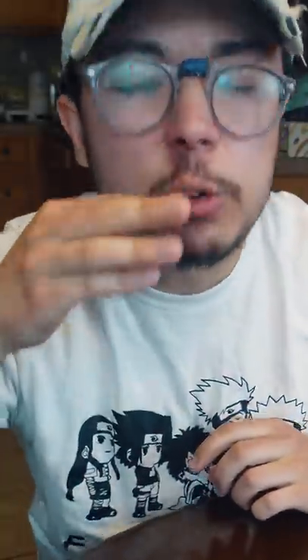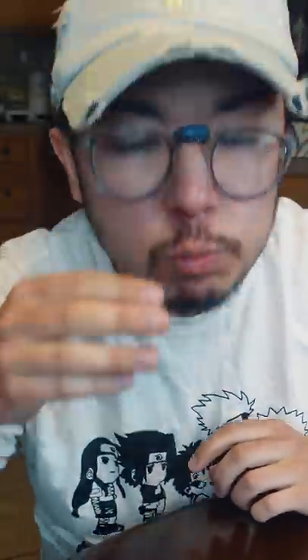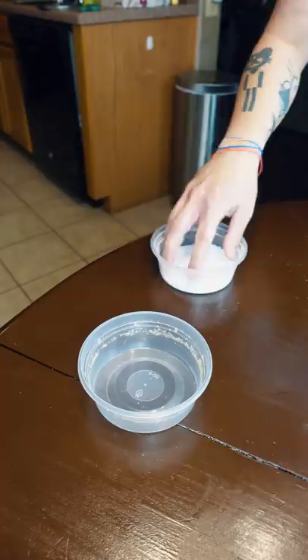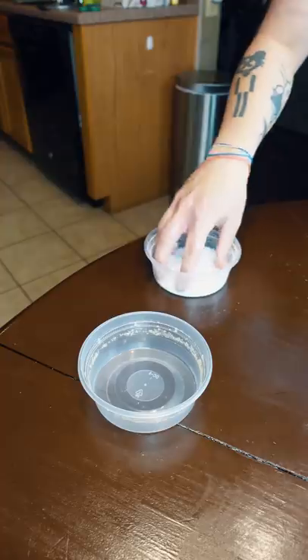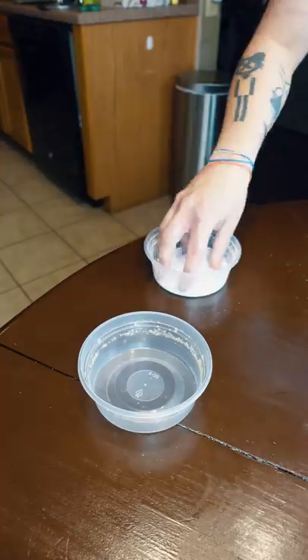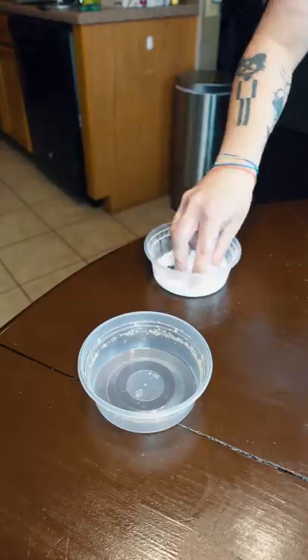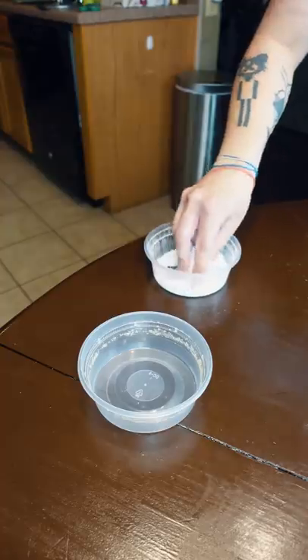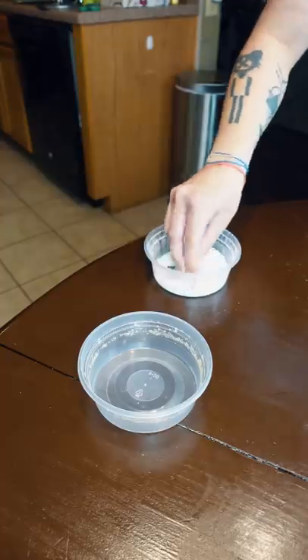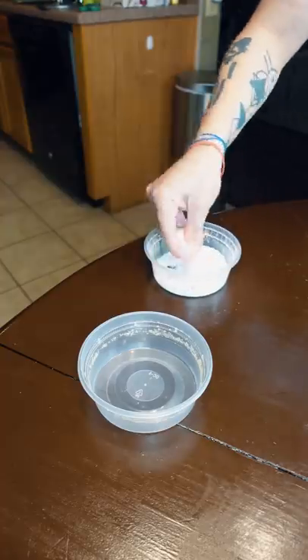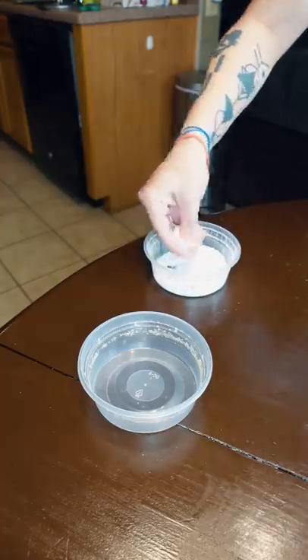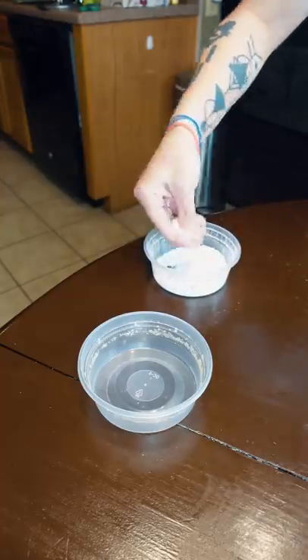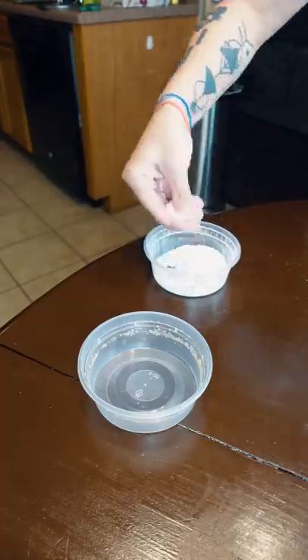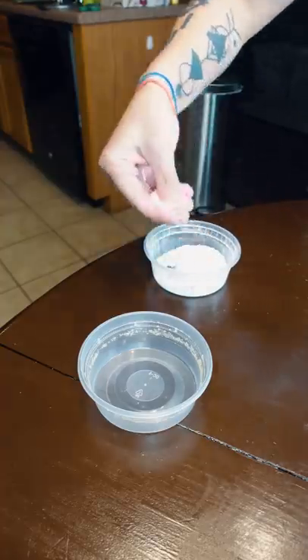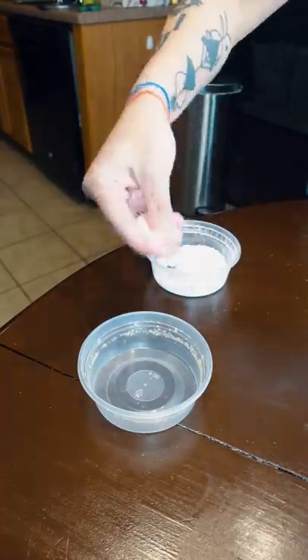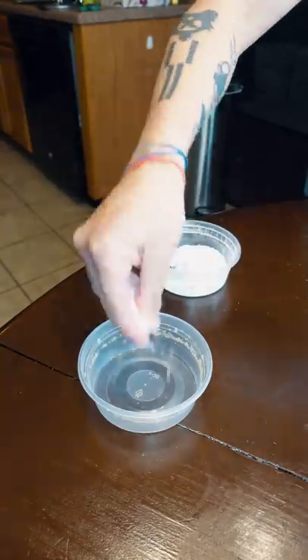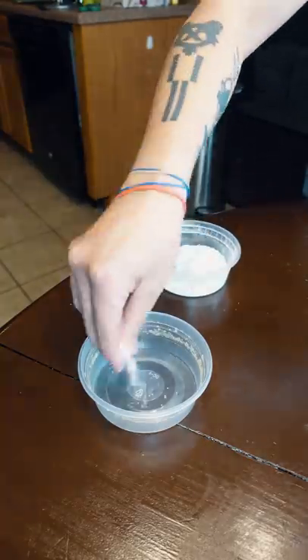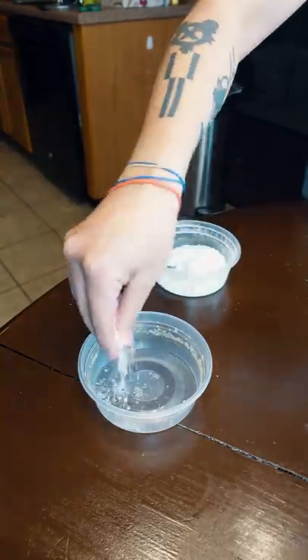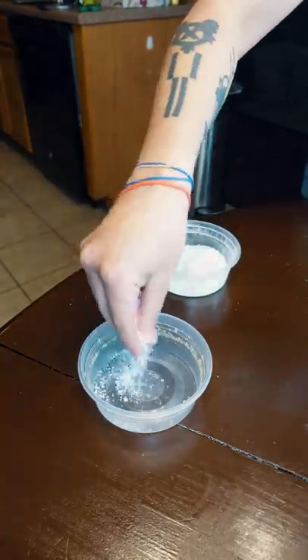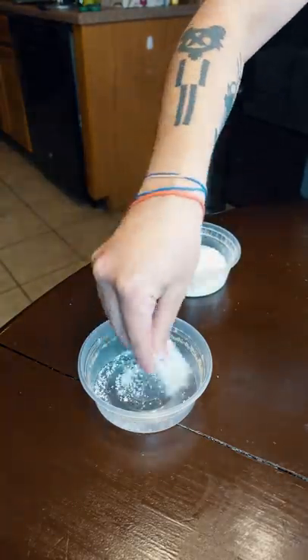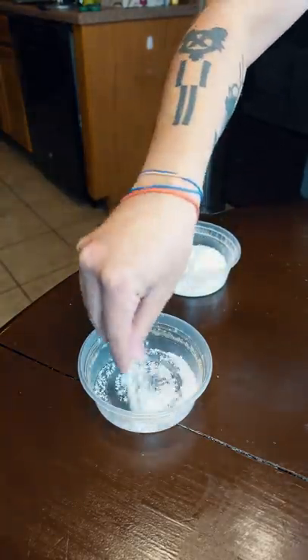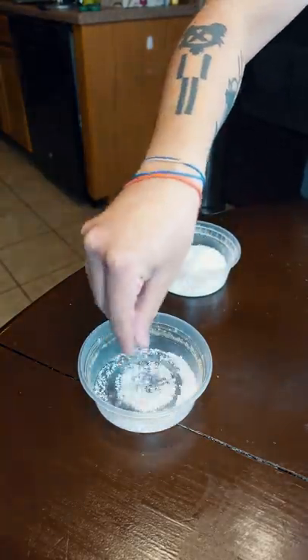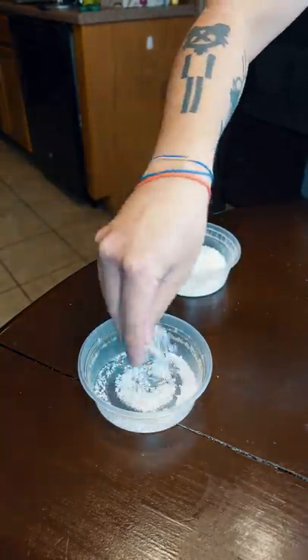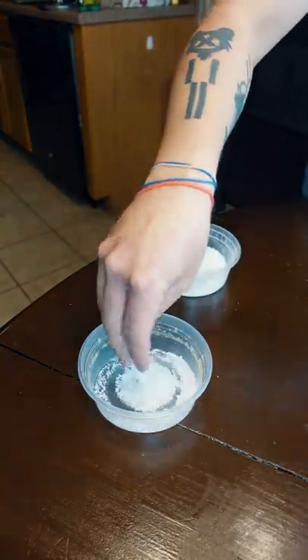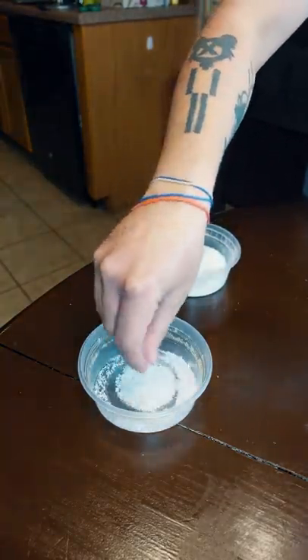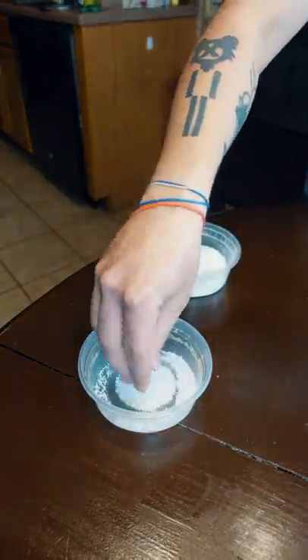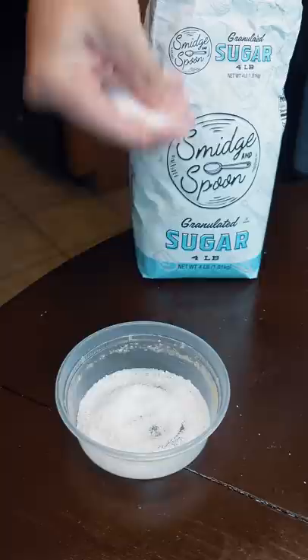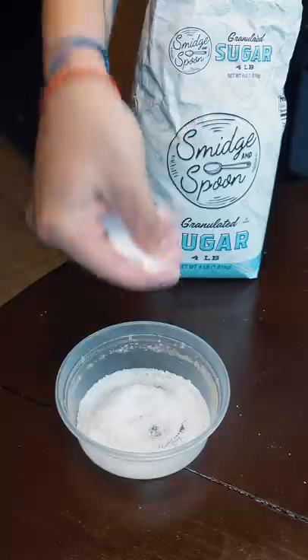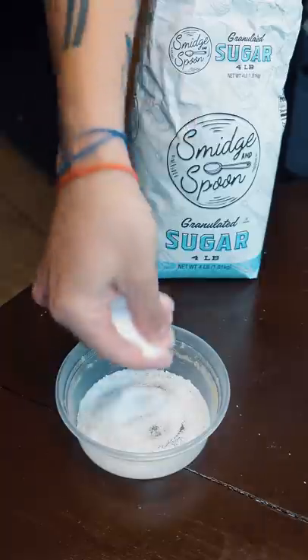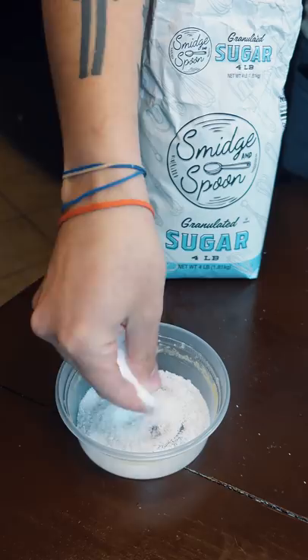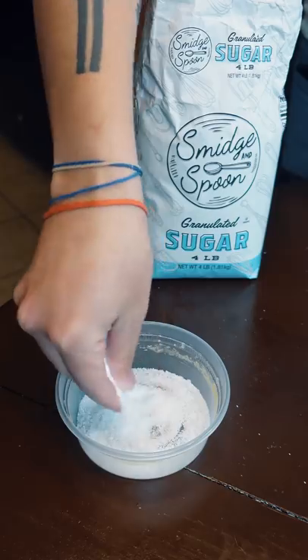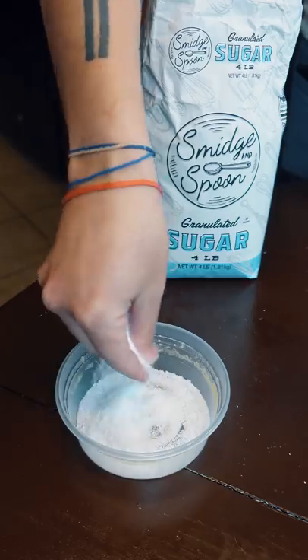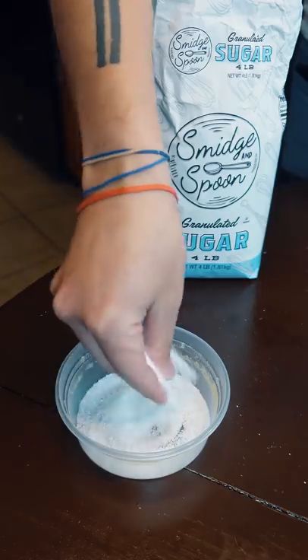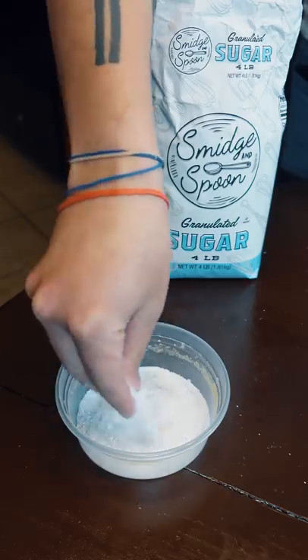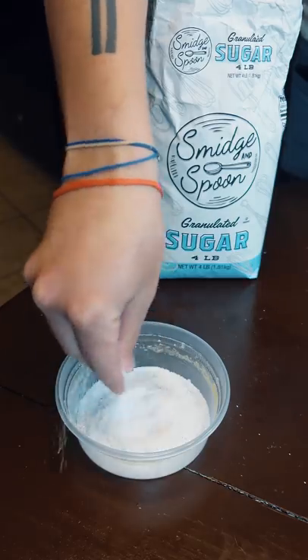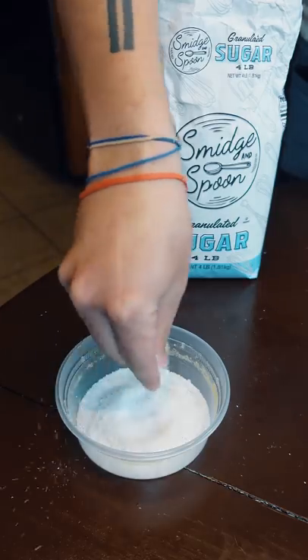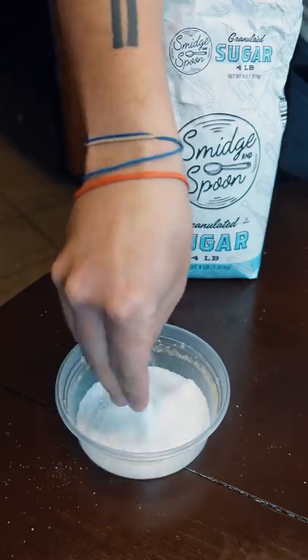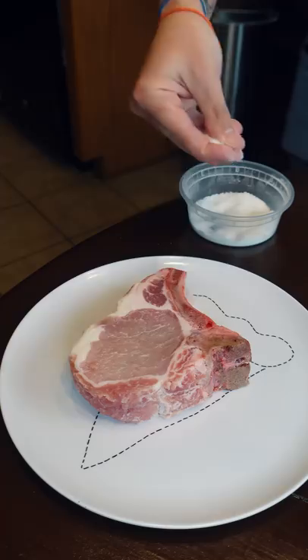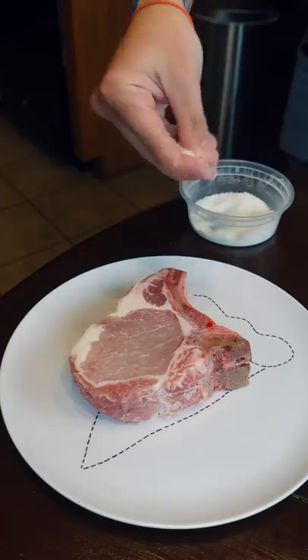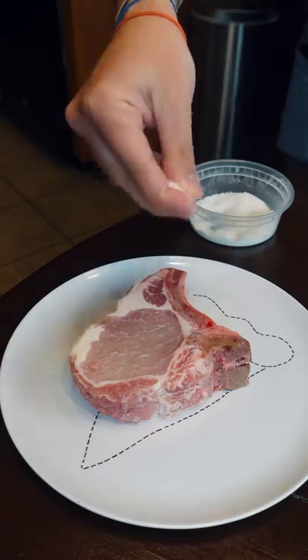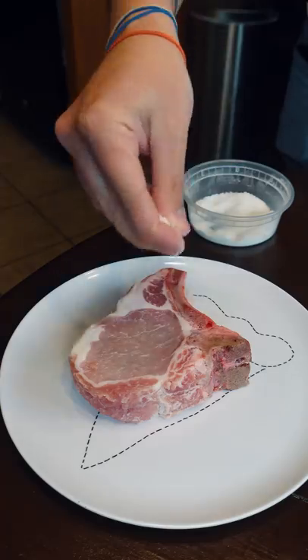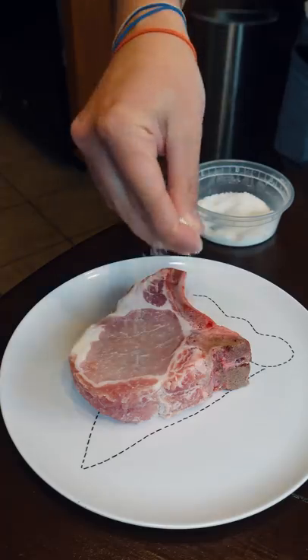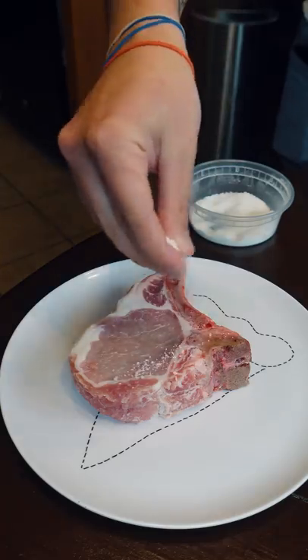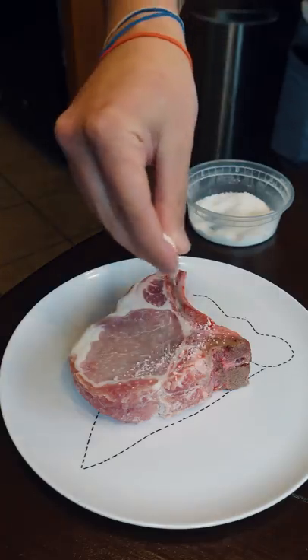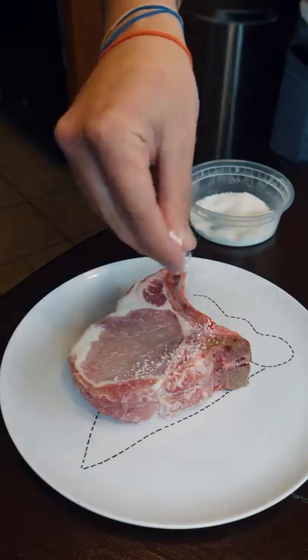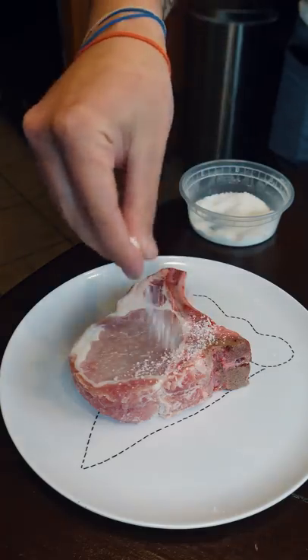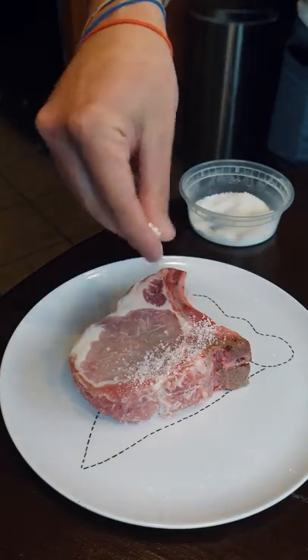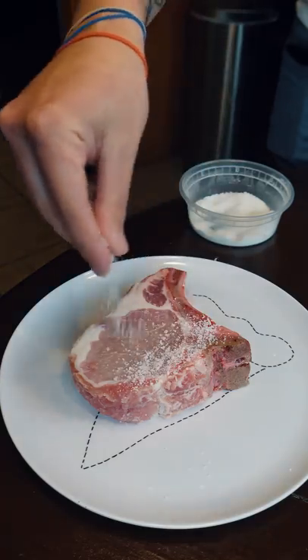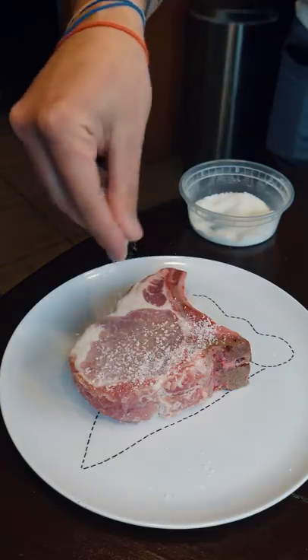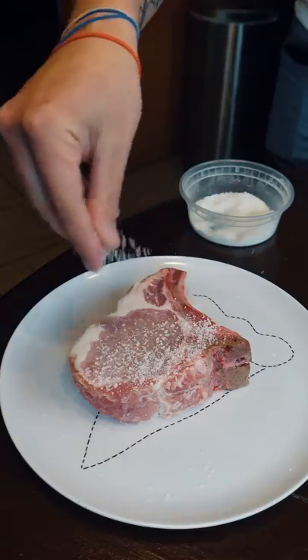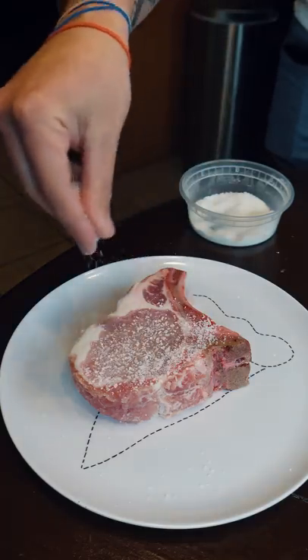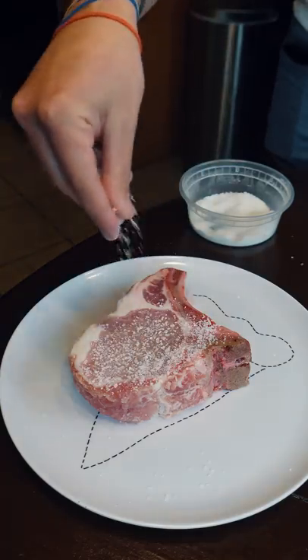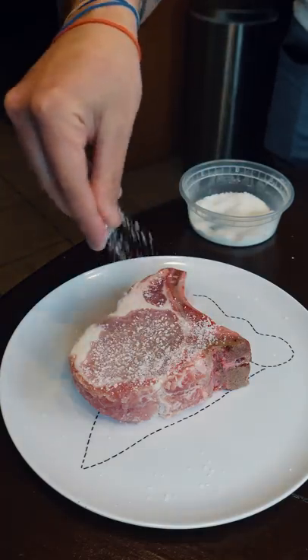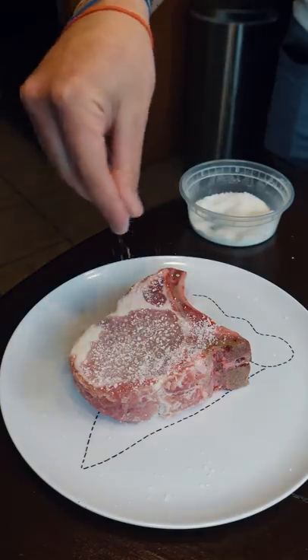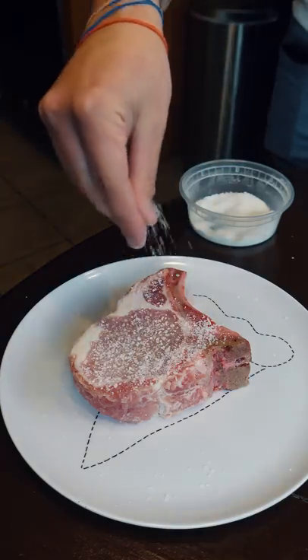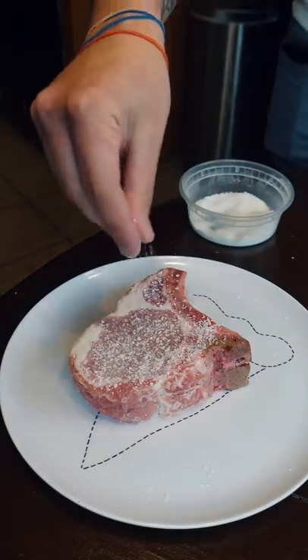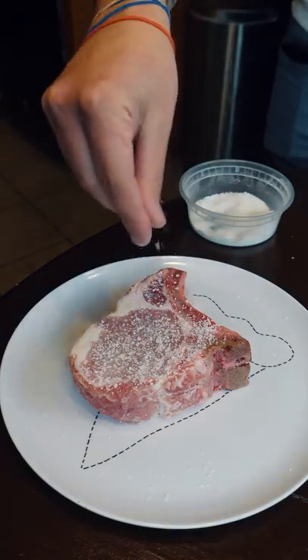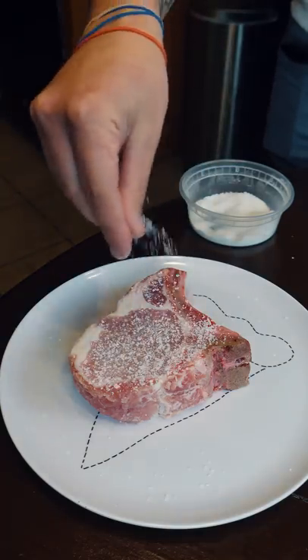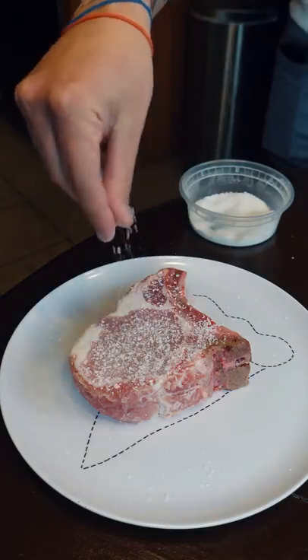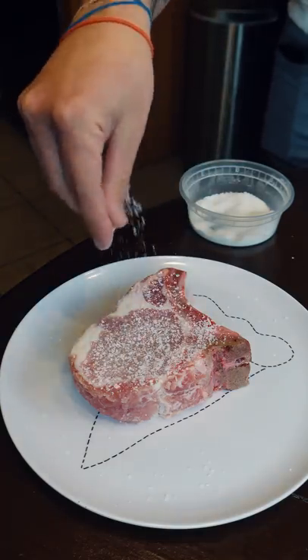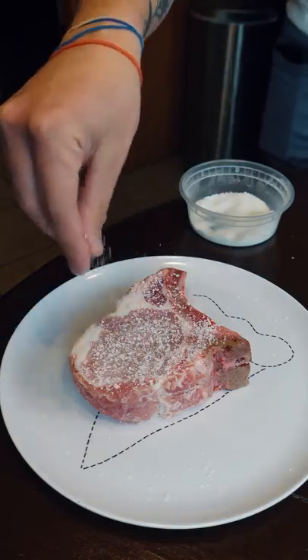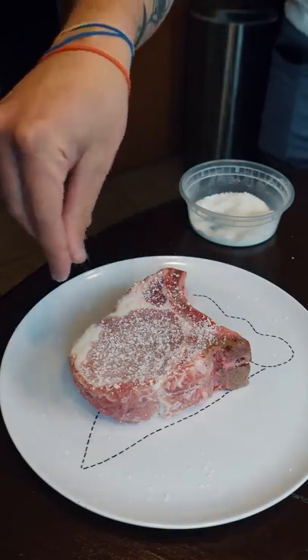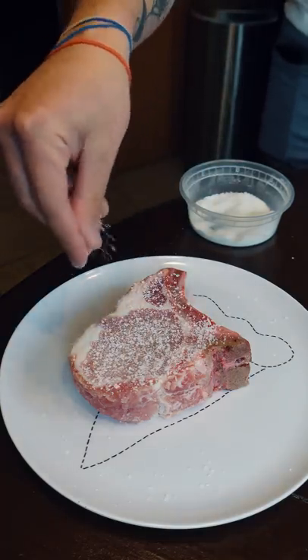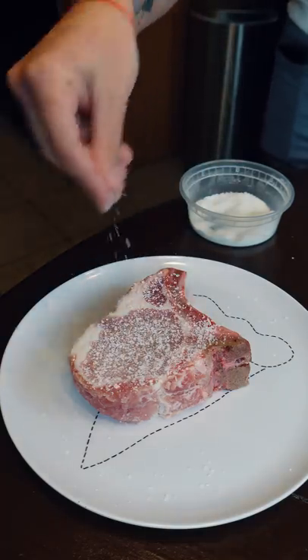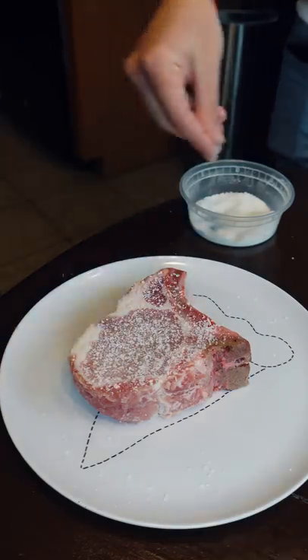For the seasoning, it's gonna be three parts salt to one part sugar. We're gonna let this pork chop dry brine for like two hours.